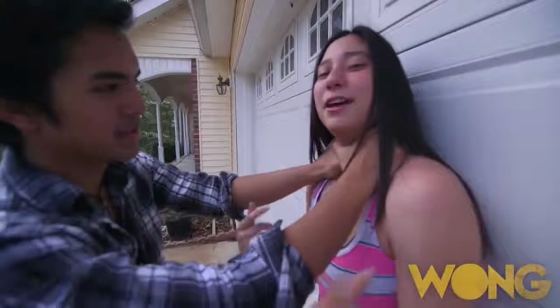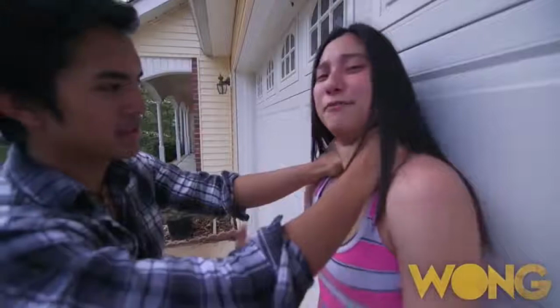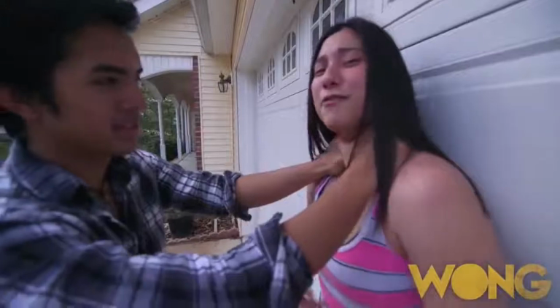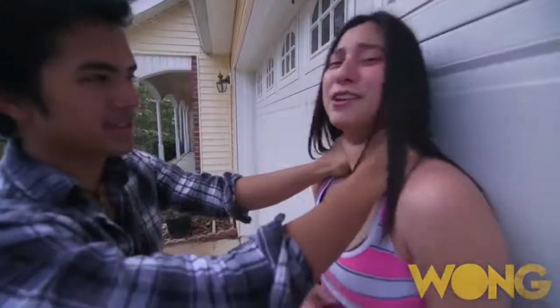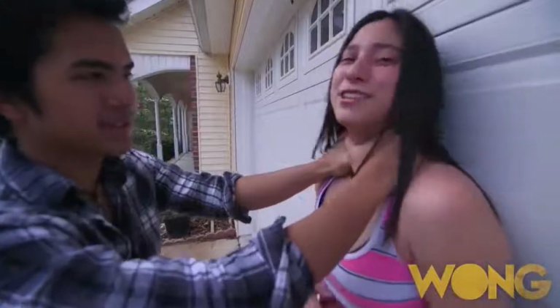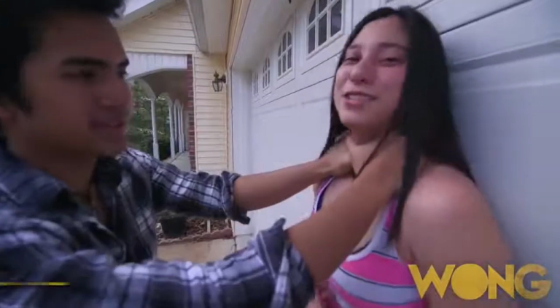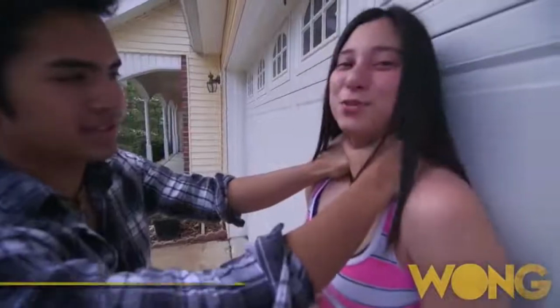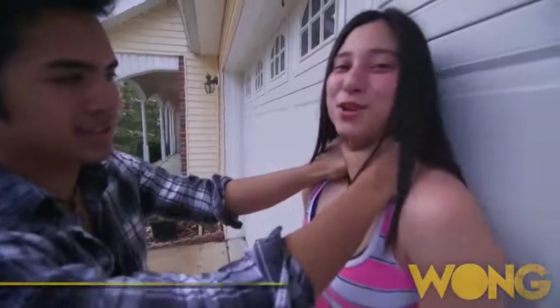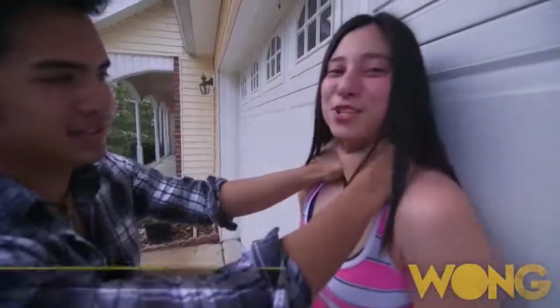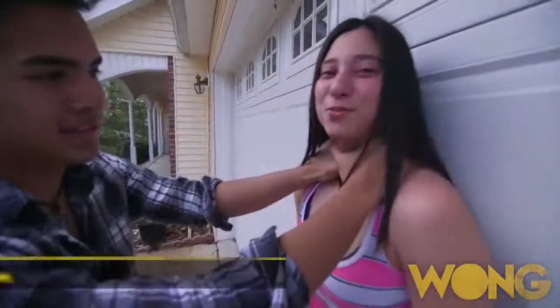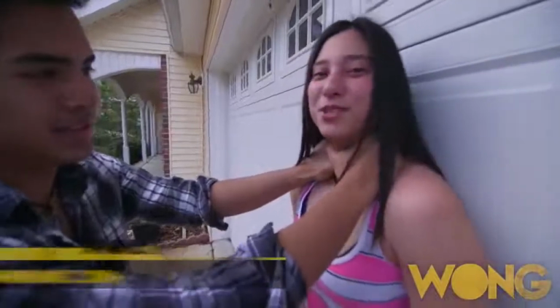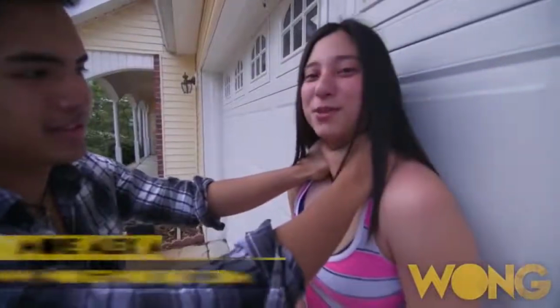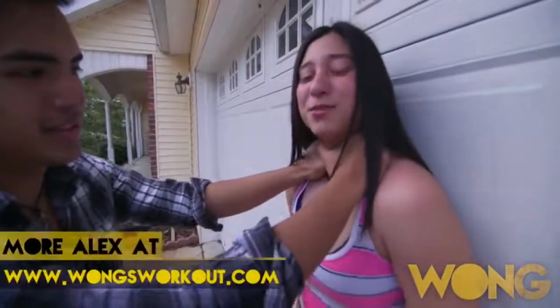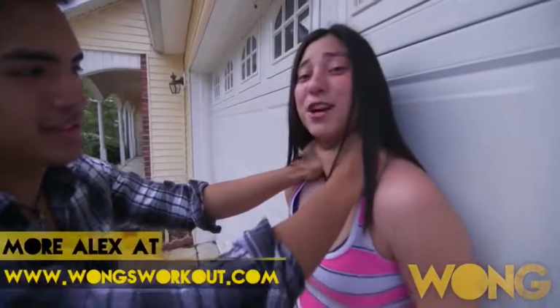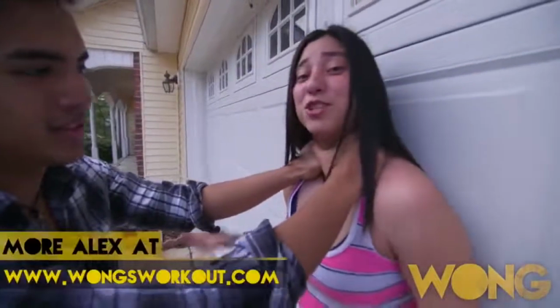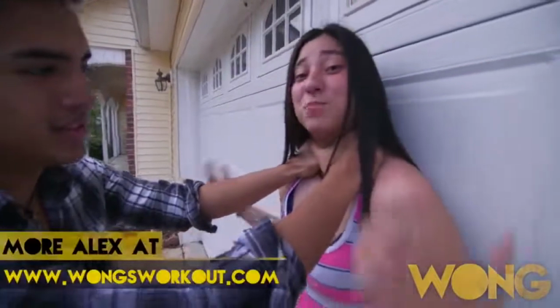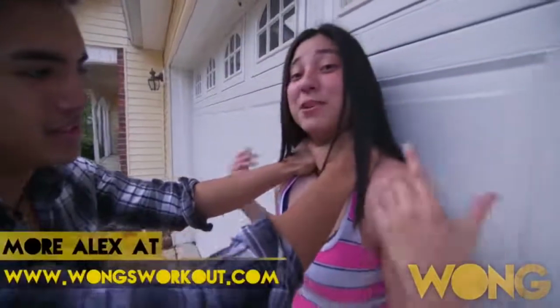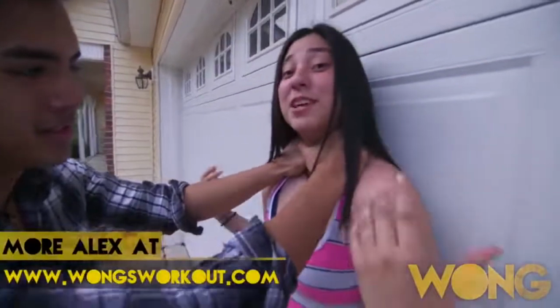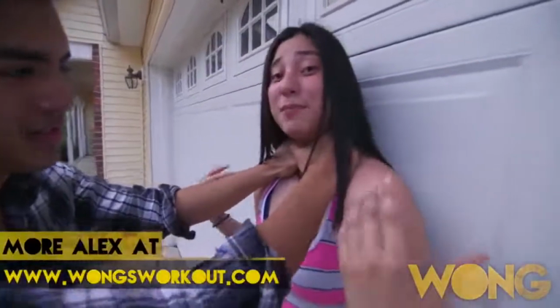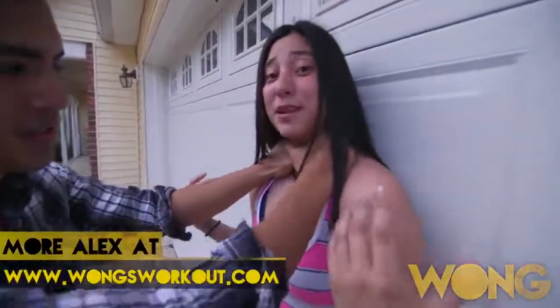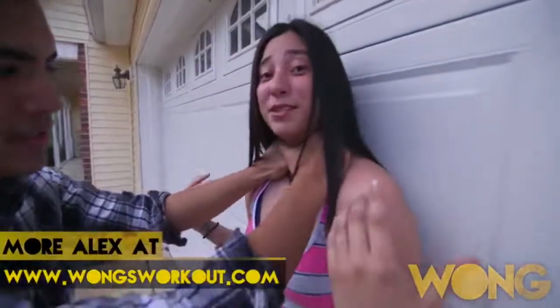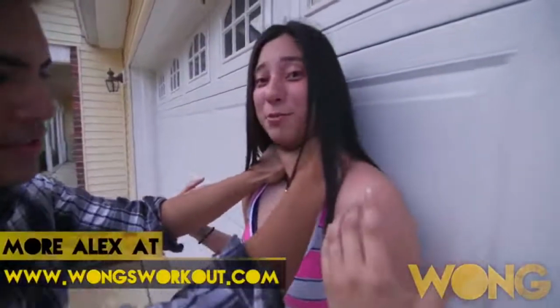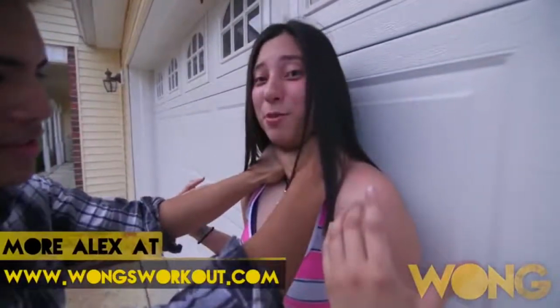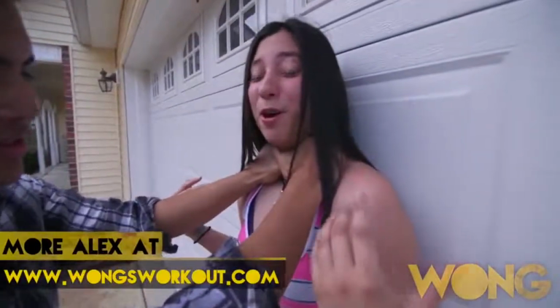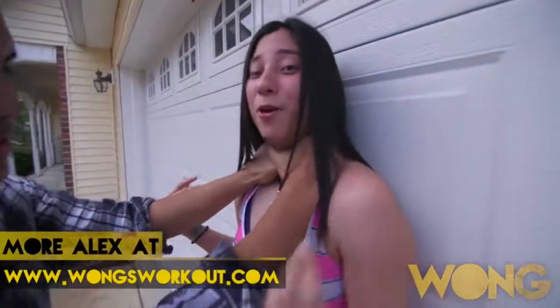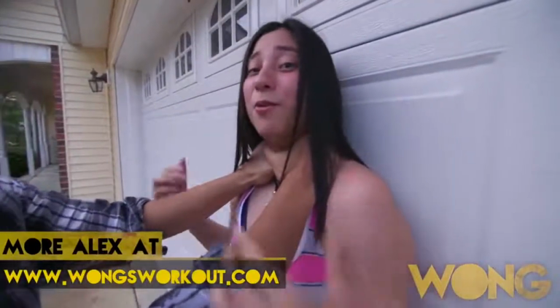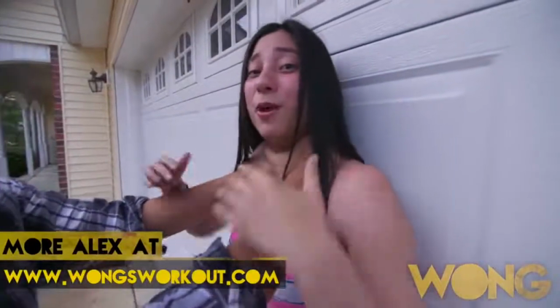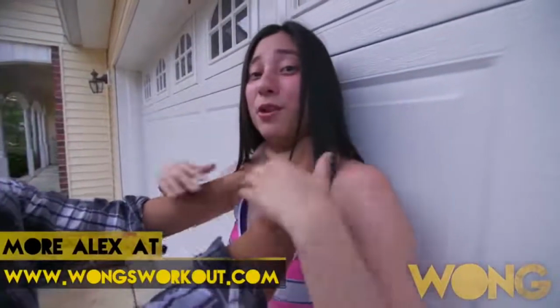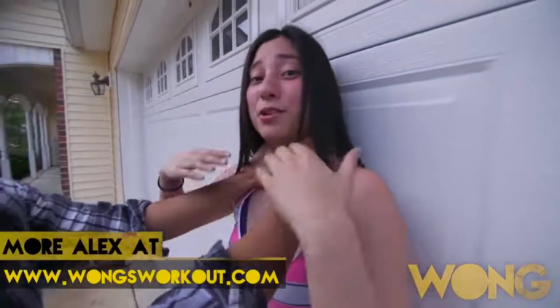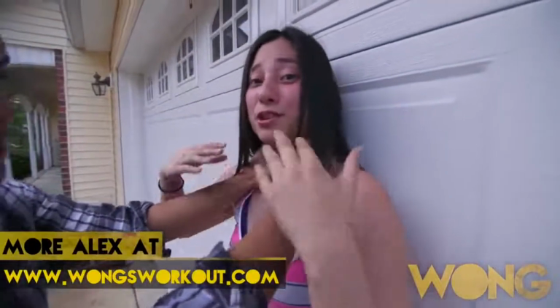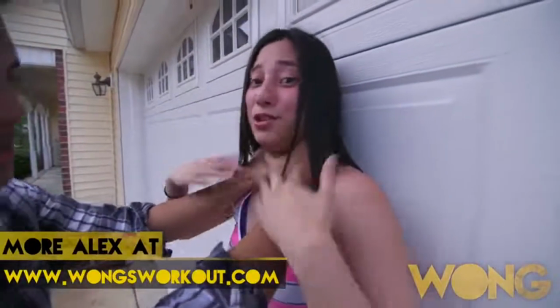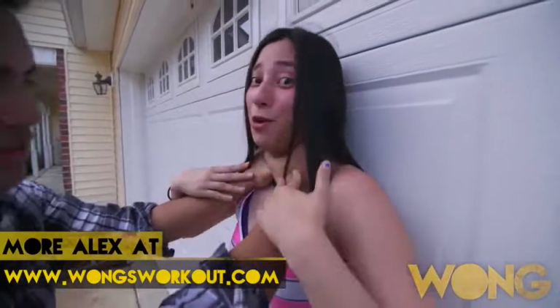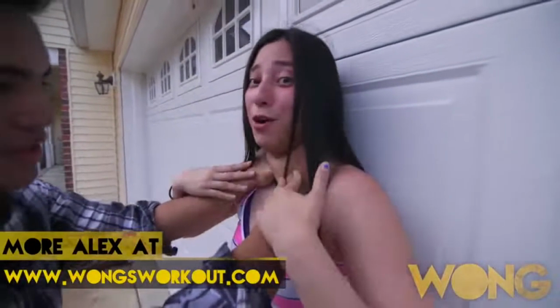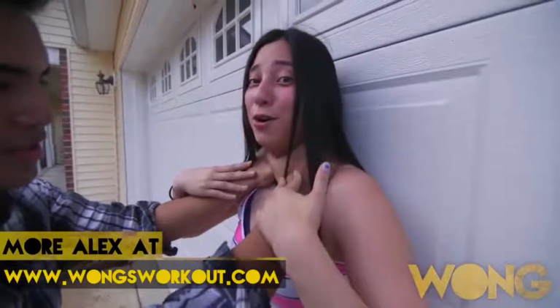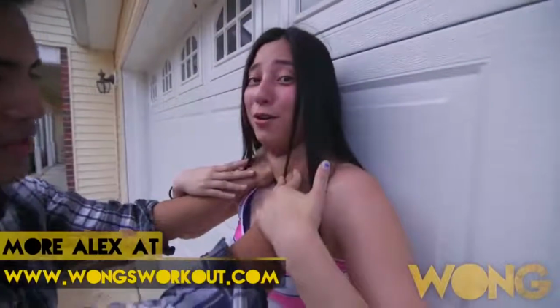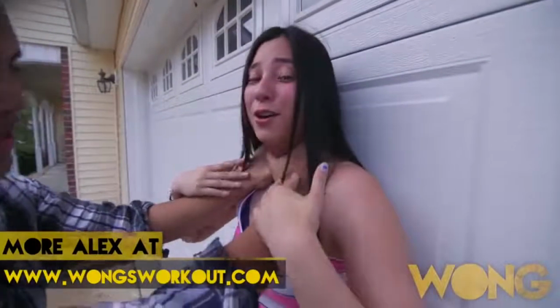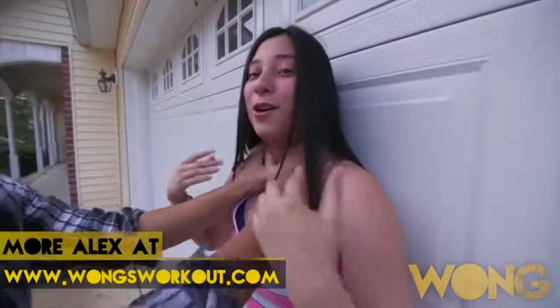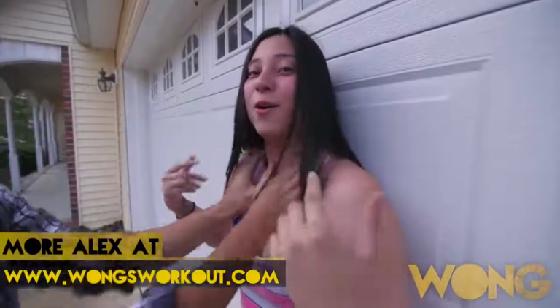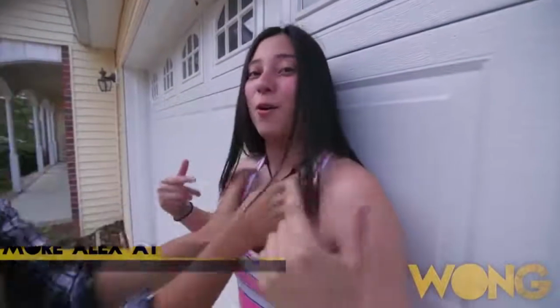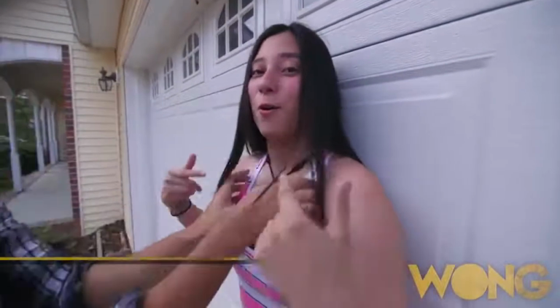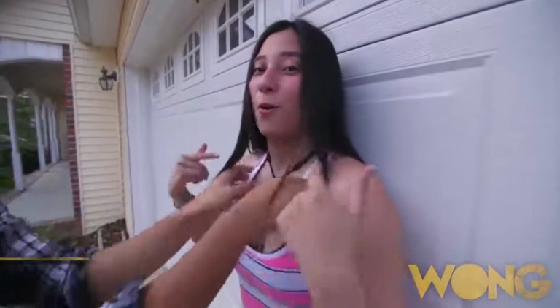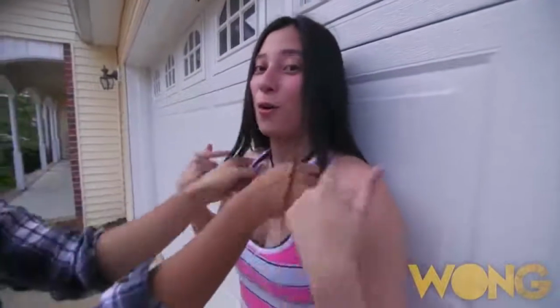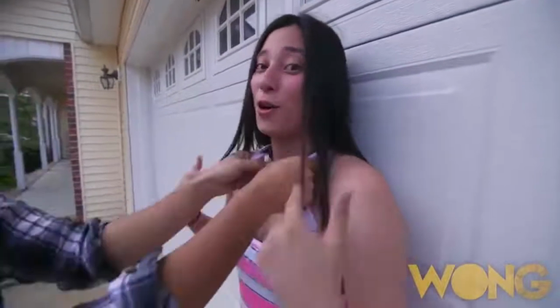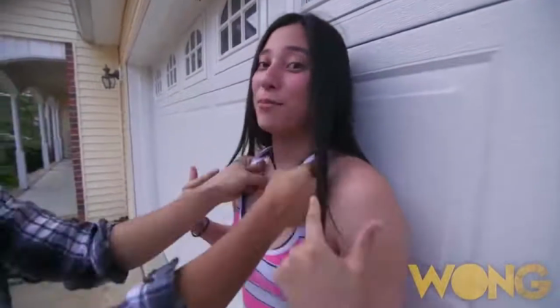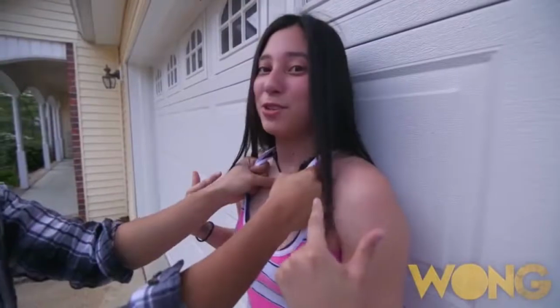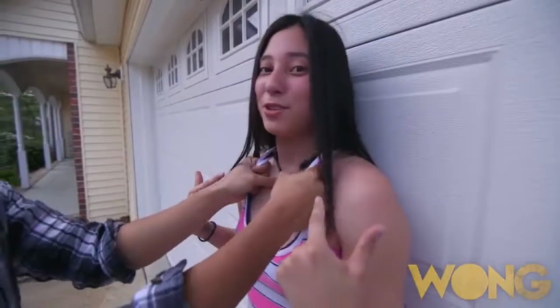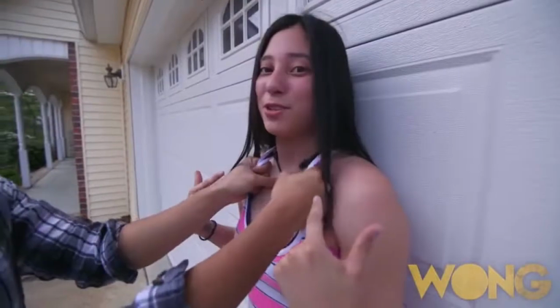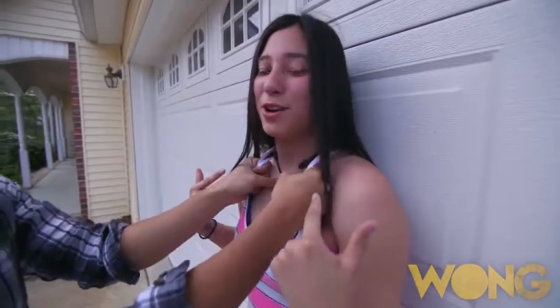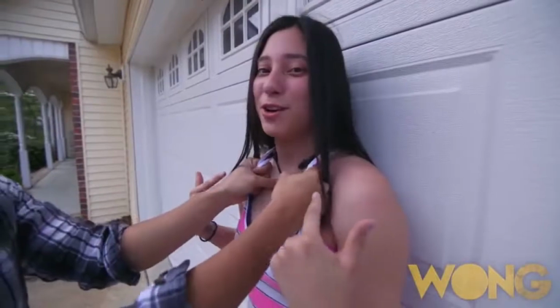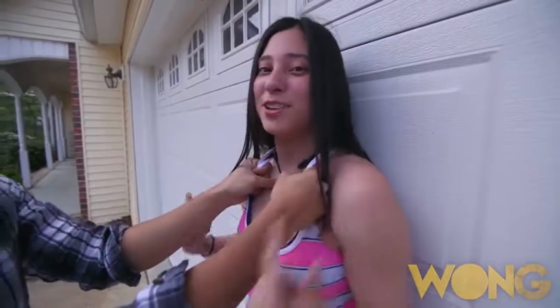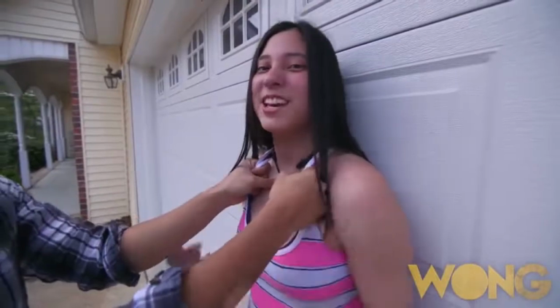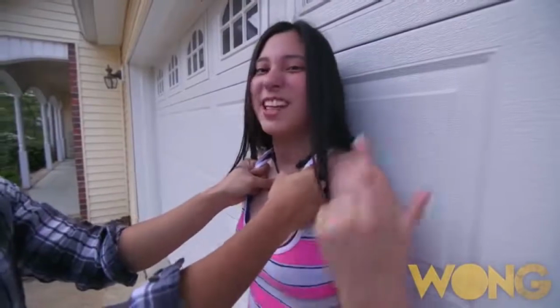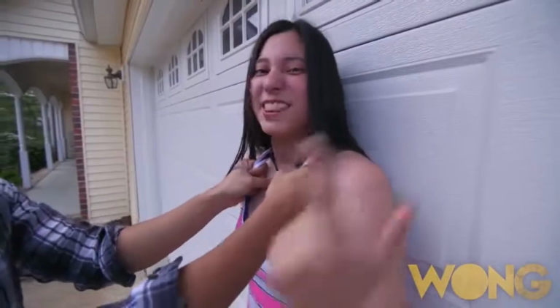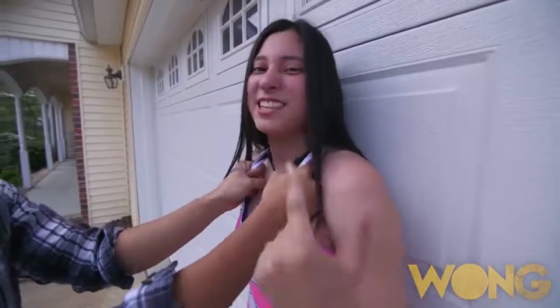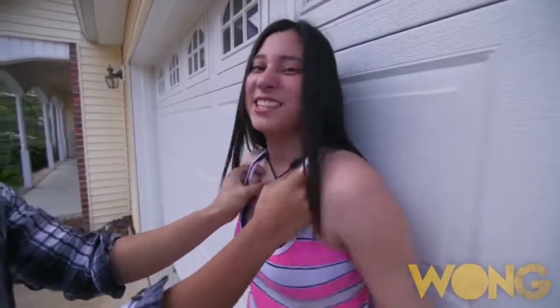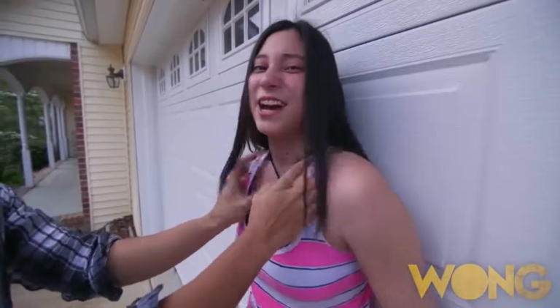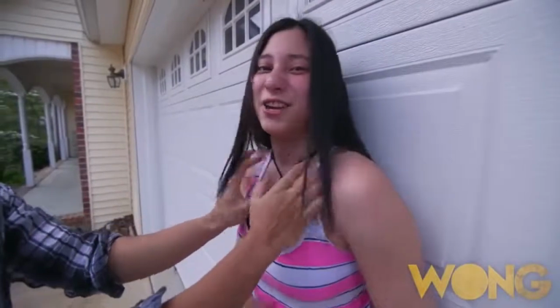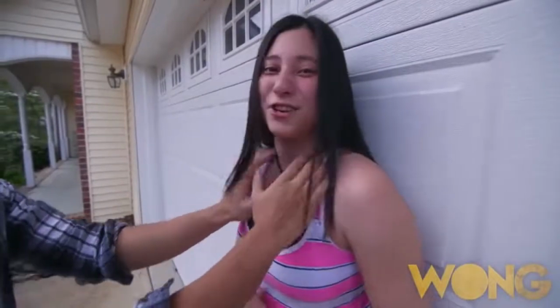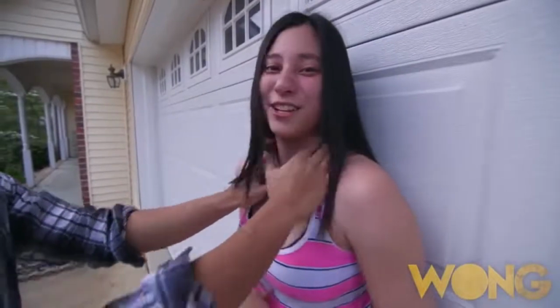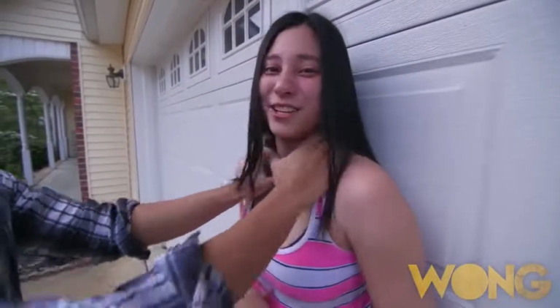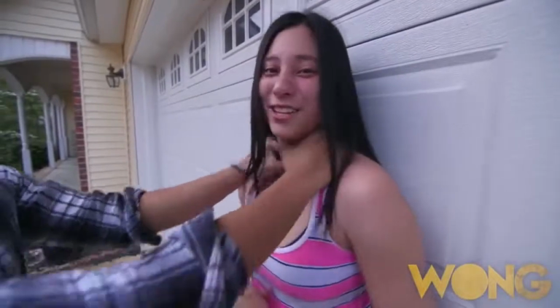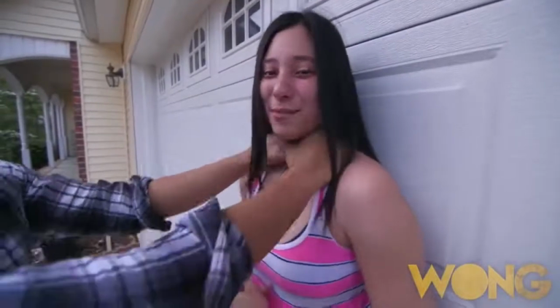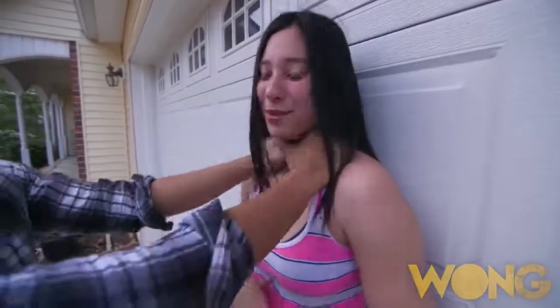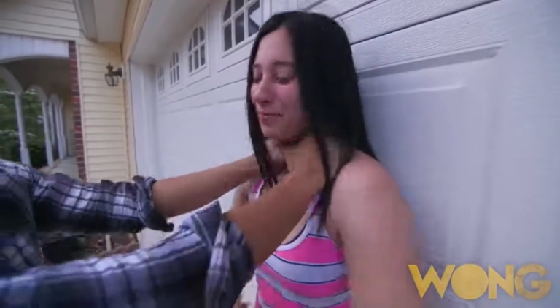If you're ever in a situation where someone's got you pinned up against the wall, whether it's a choke hold or grabbing your shirt, this is how you're going to escape it.